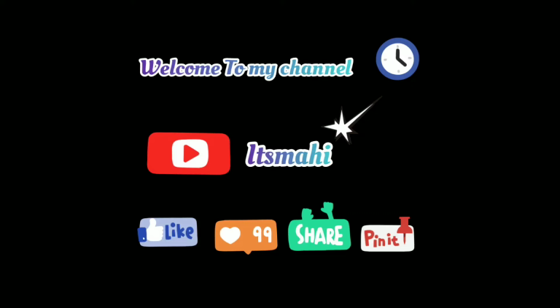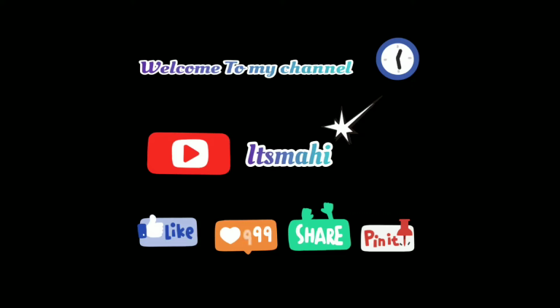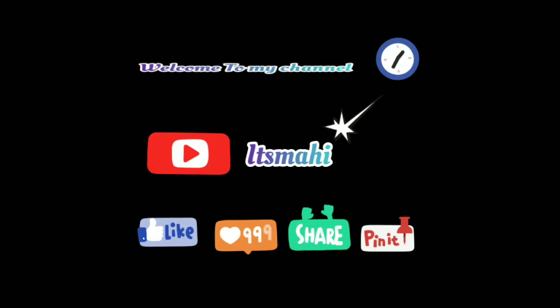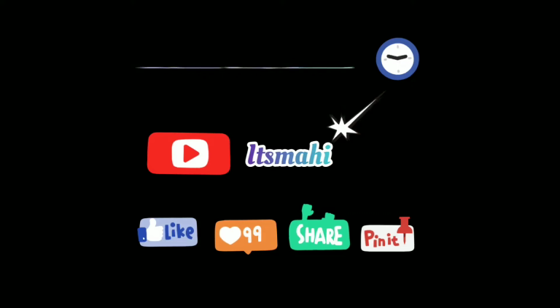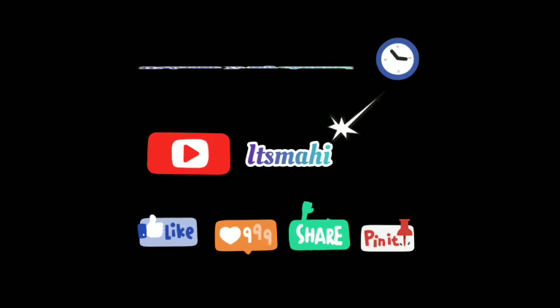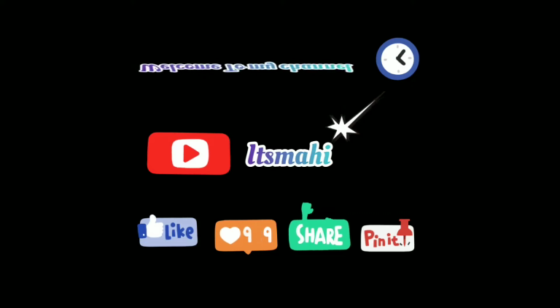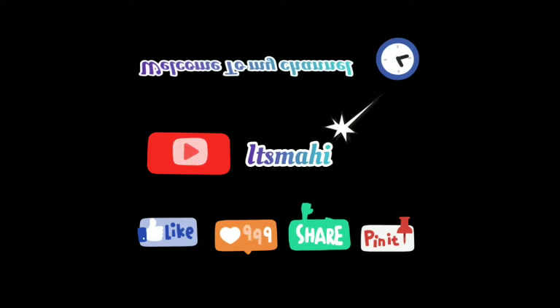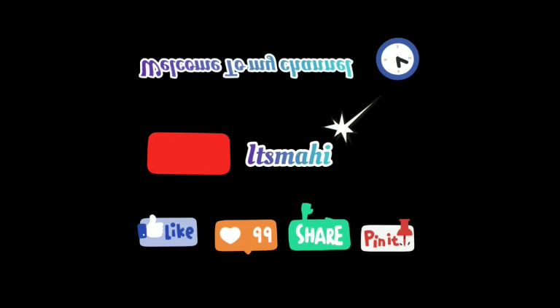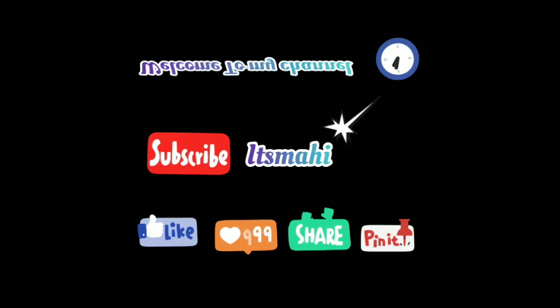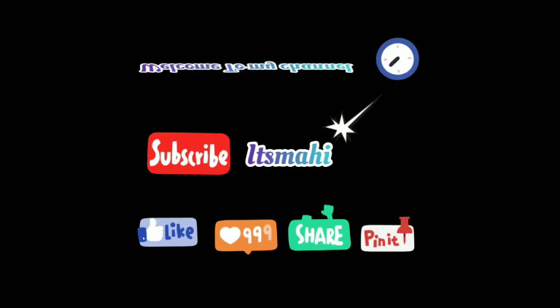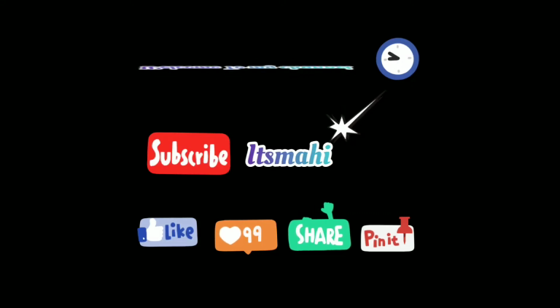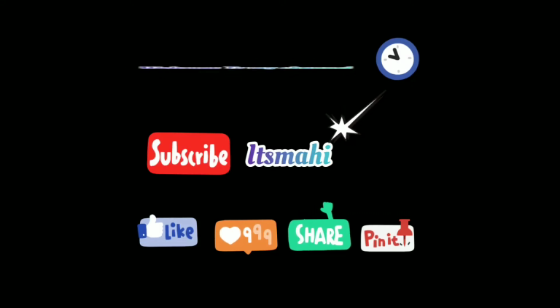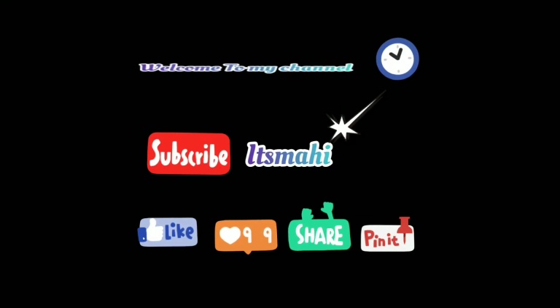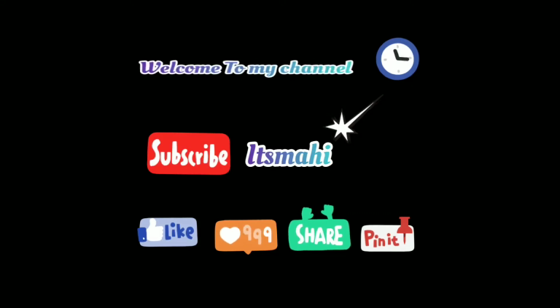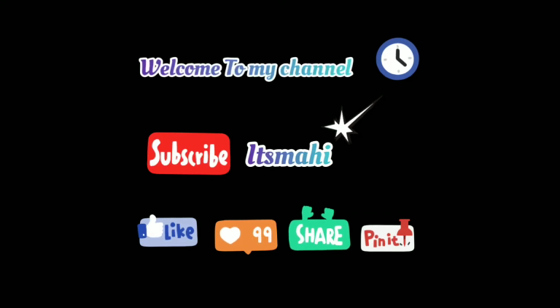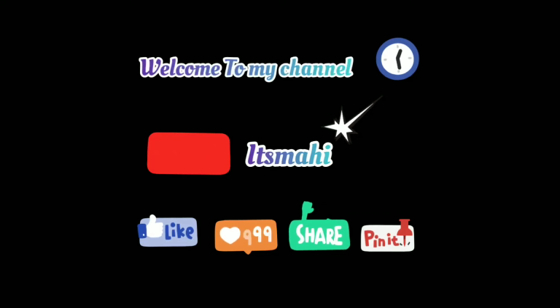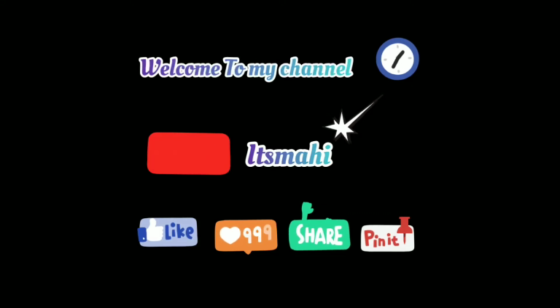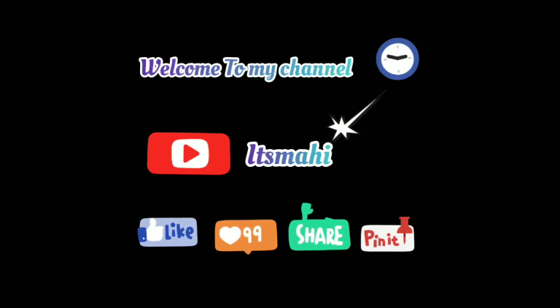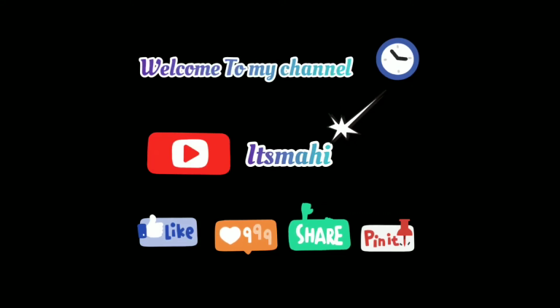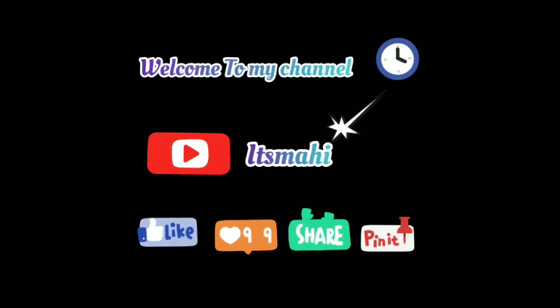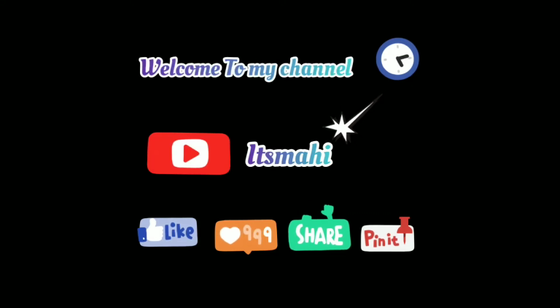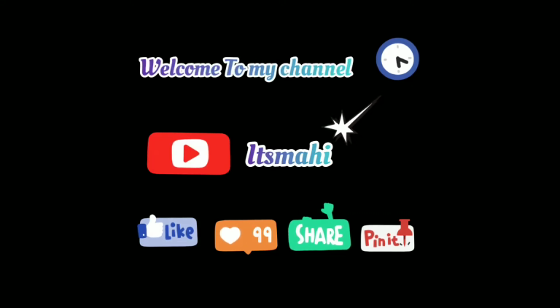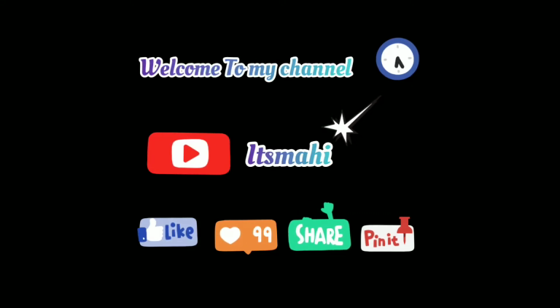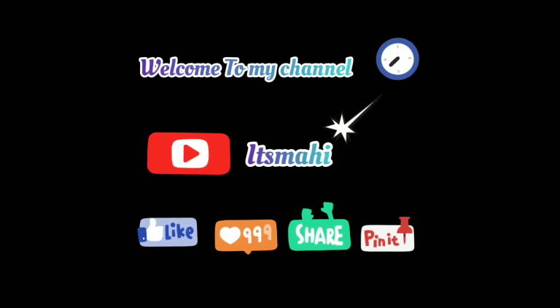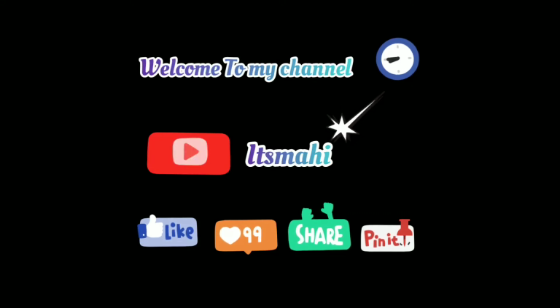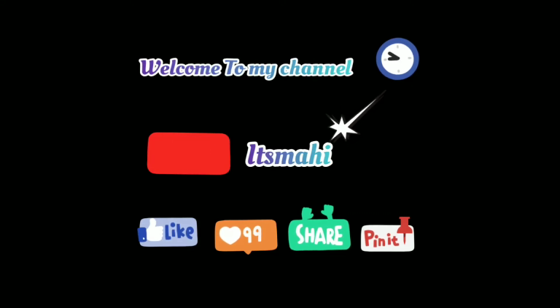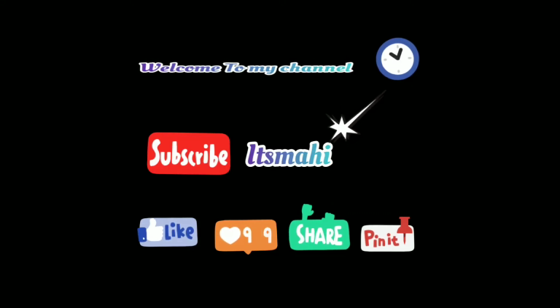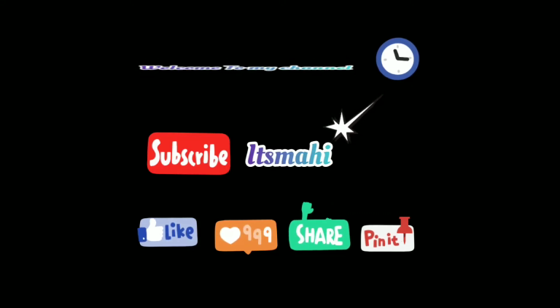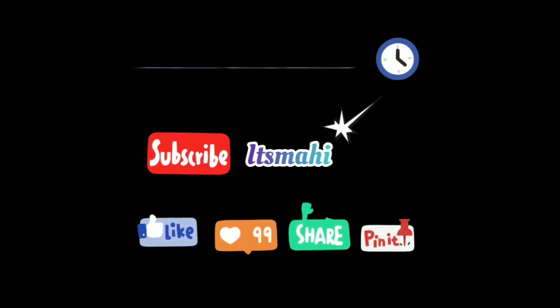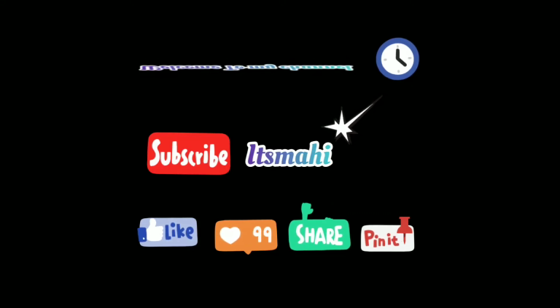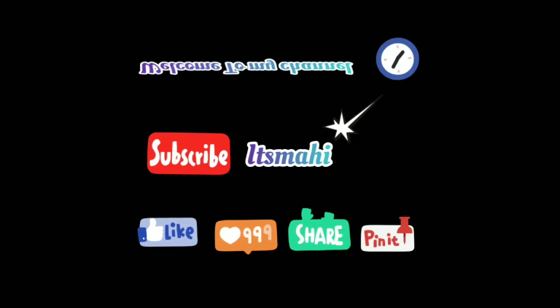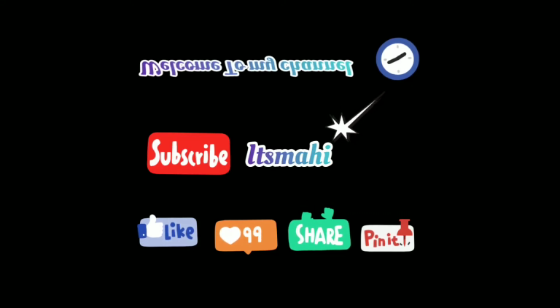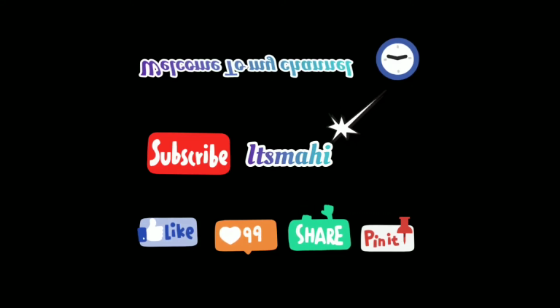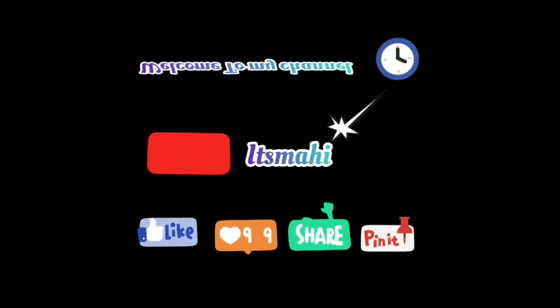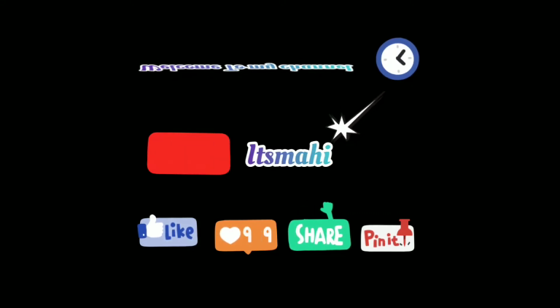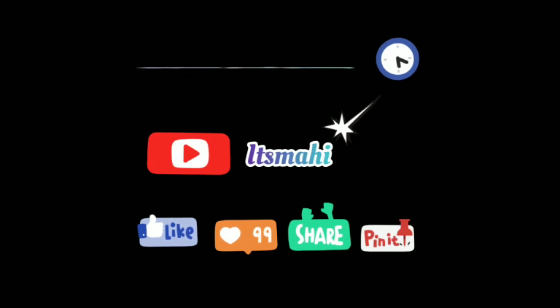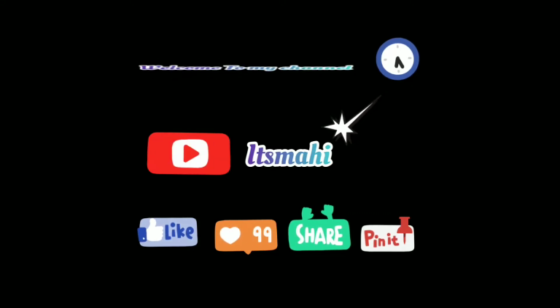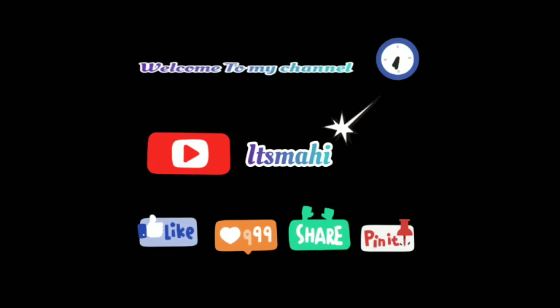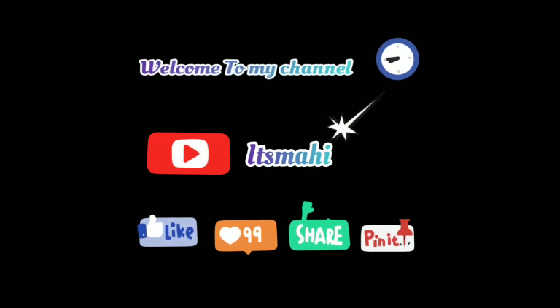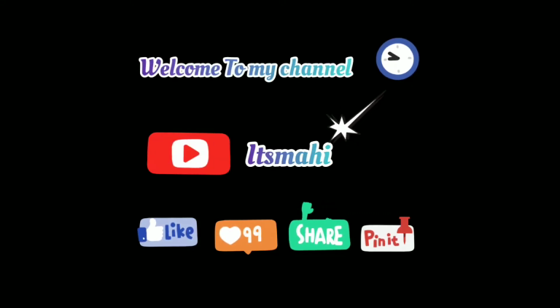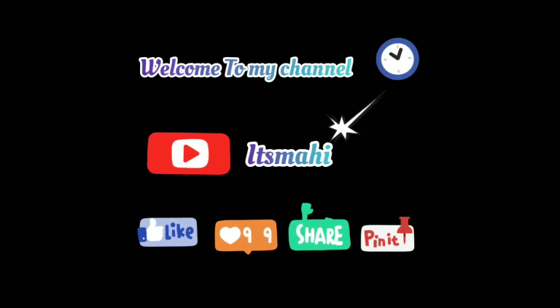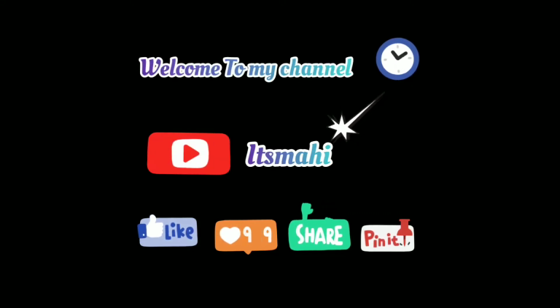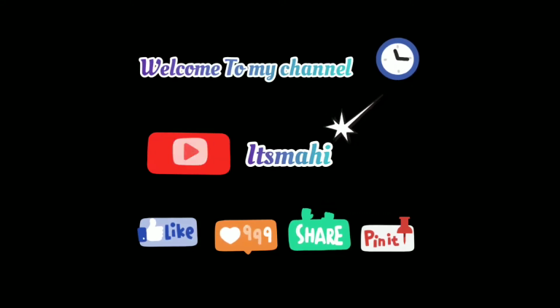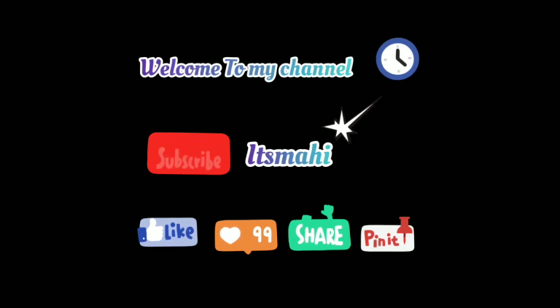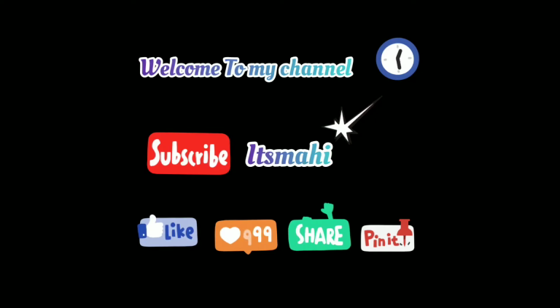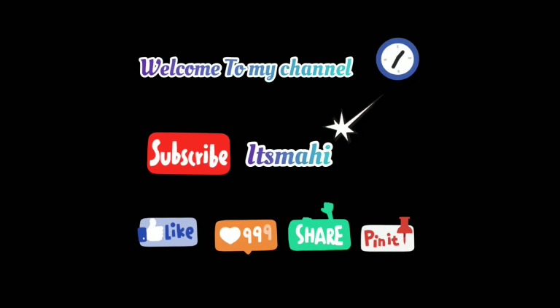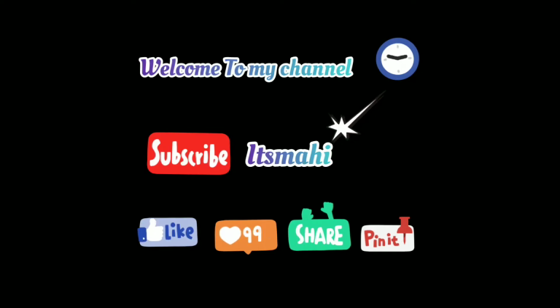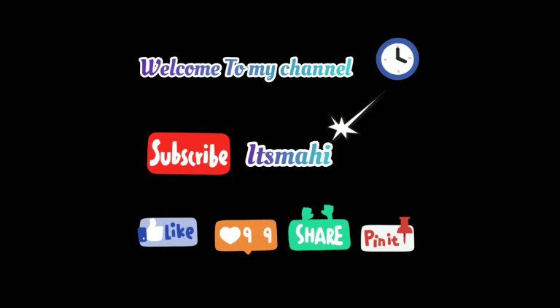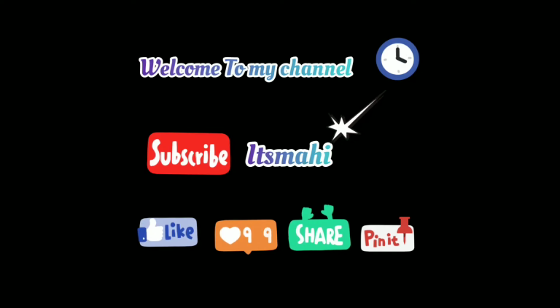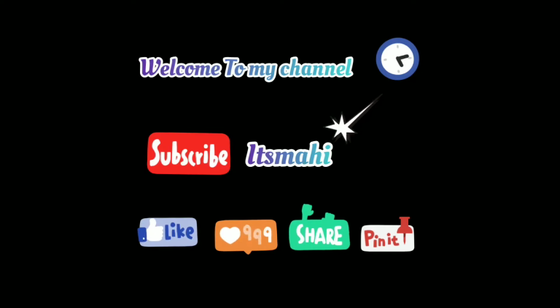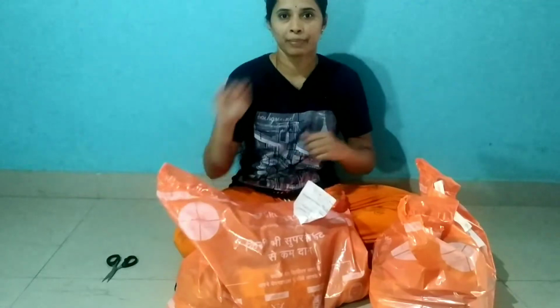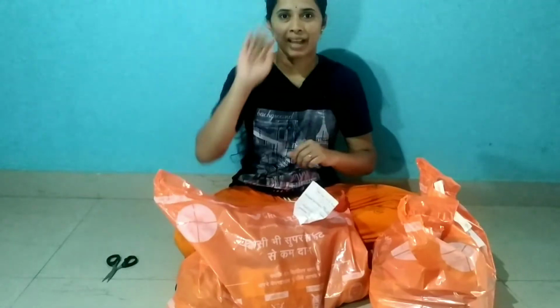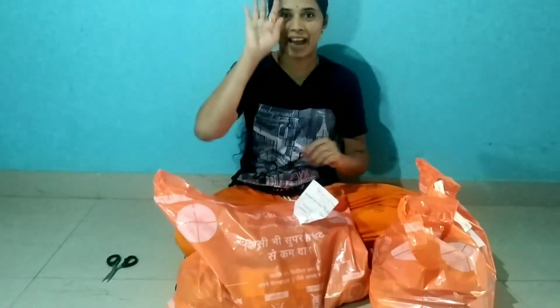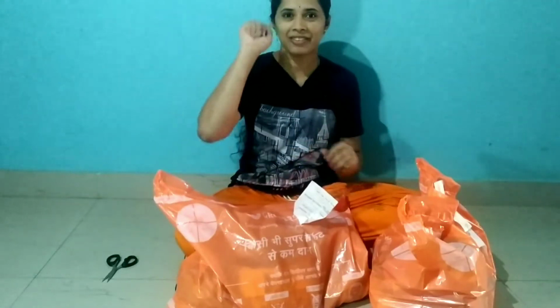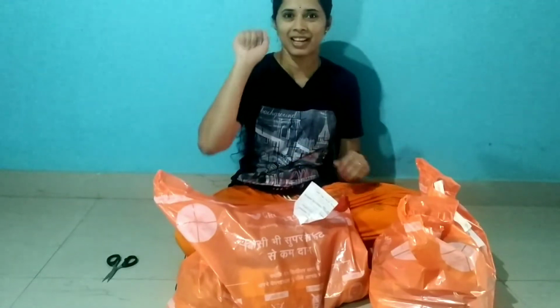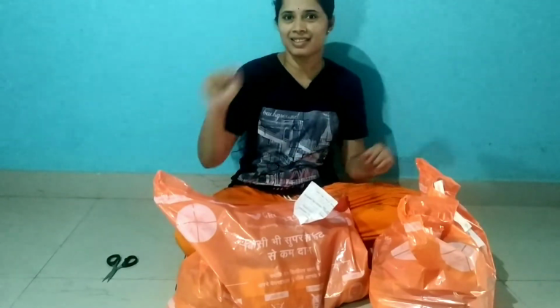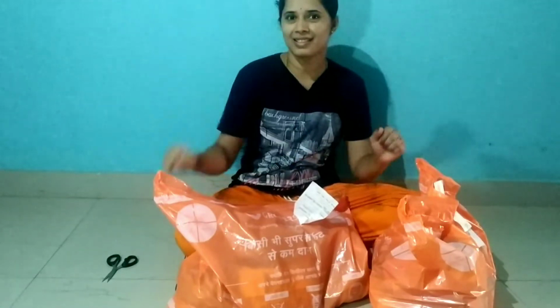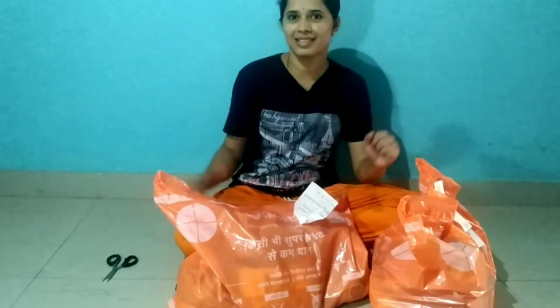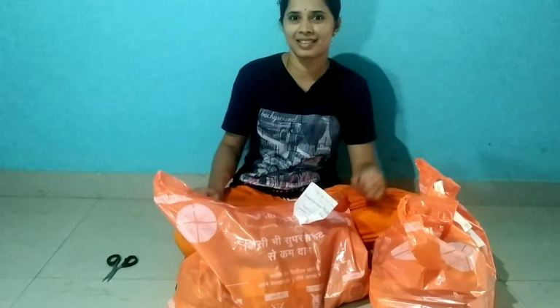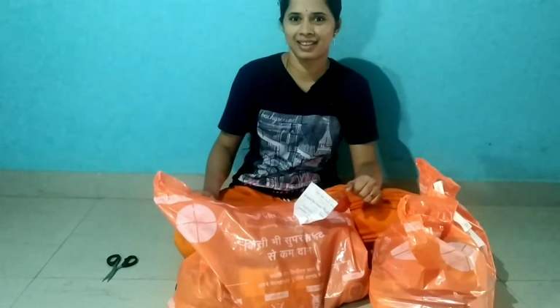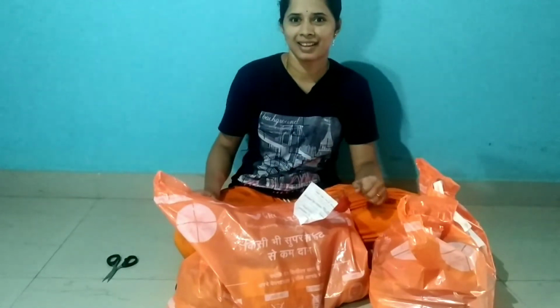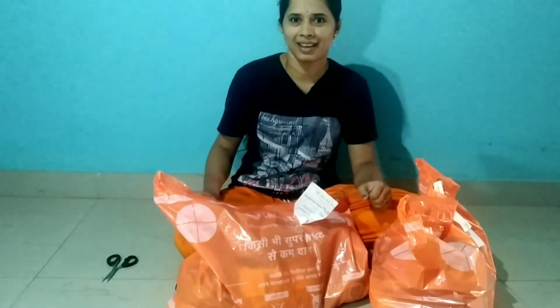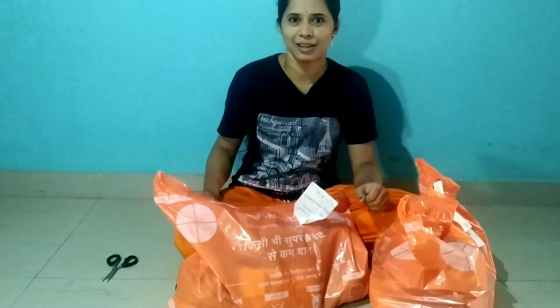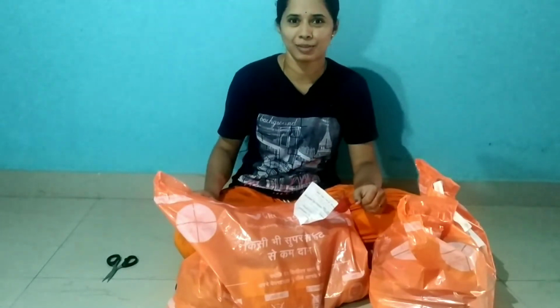Welcome back to my channel. It's Mahi. Eeroju, I will take groceries online. Hi friends!